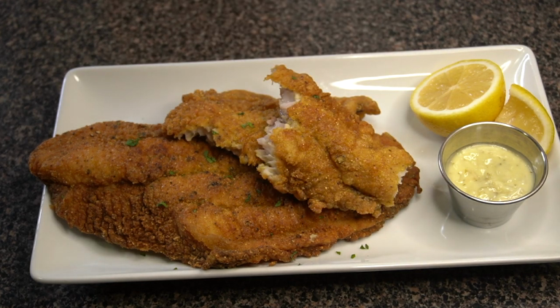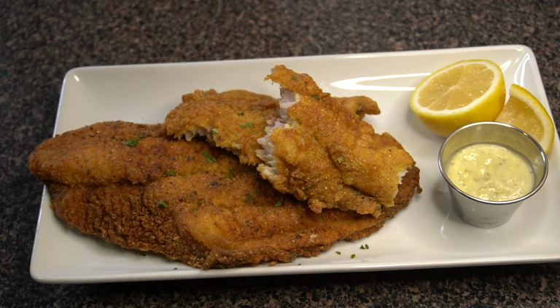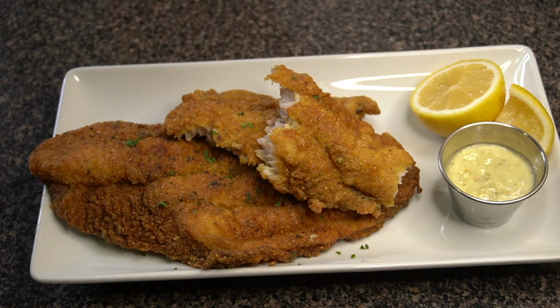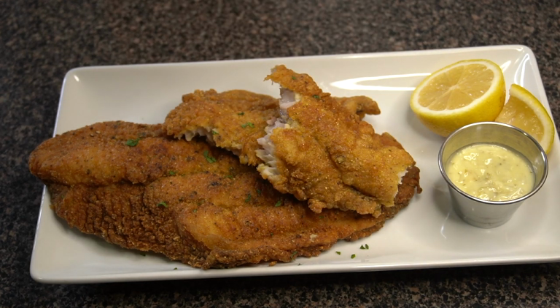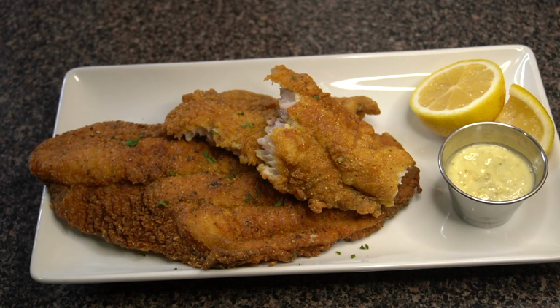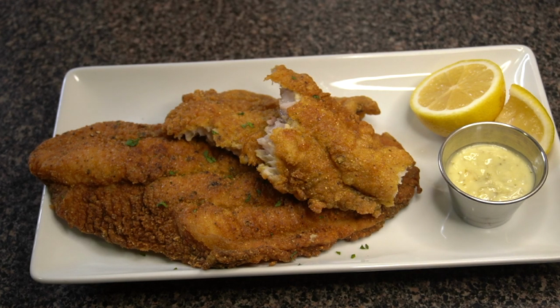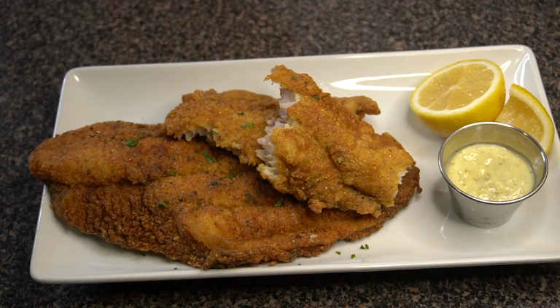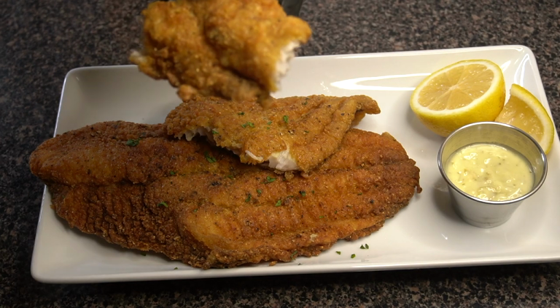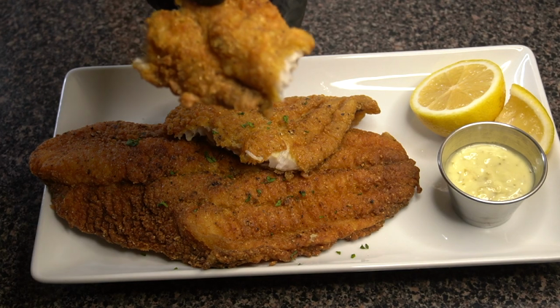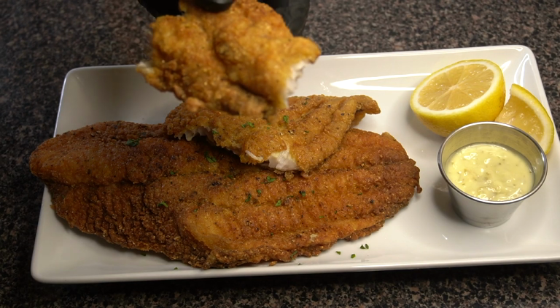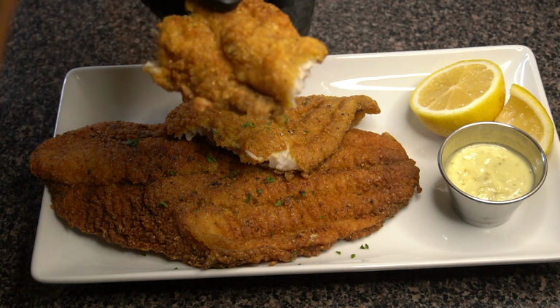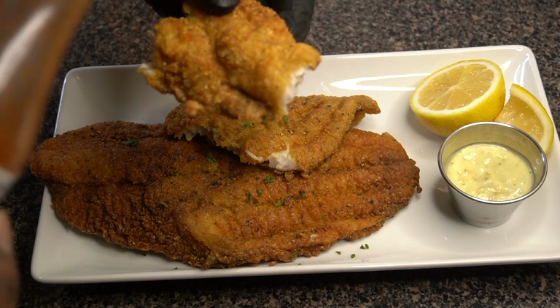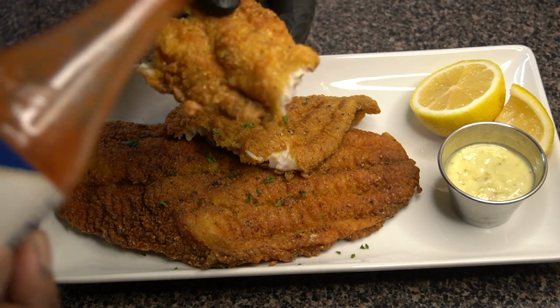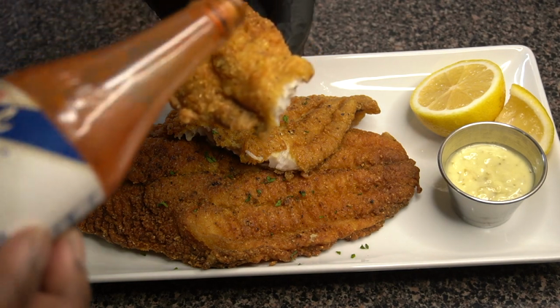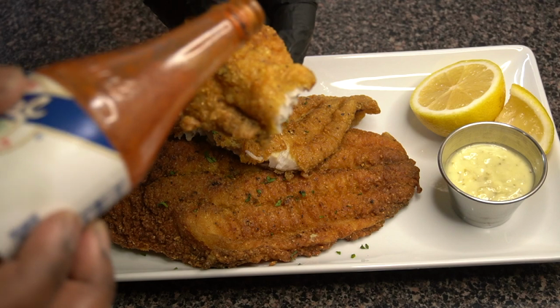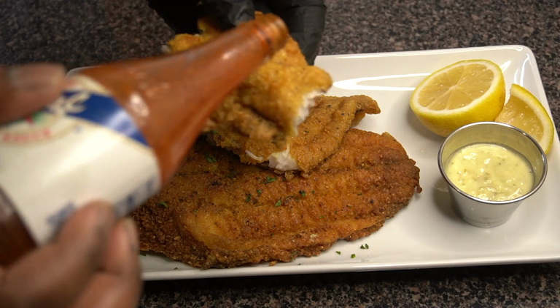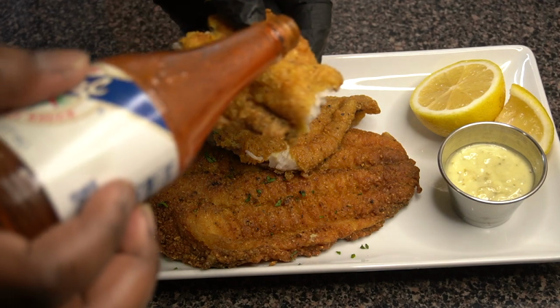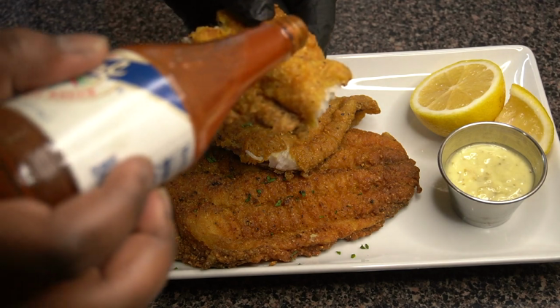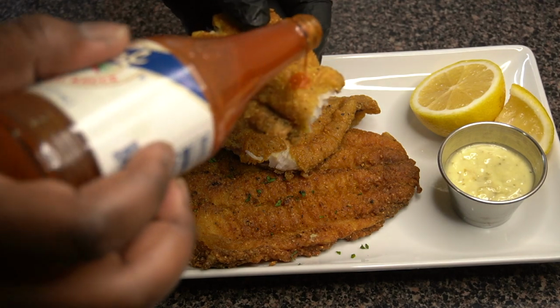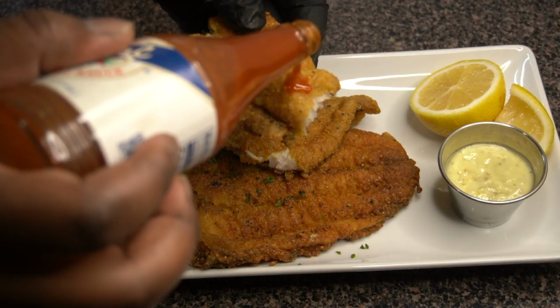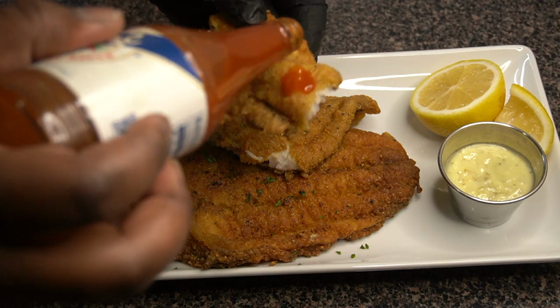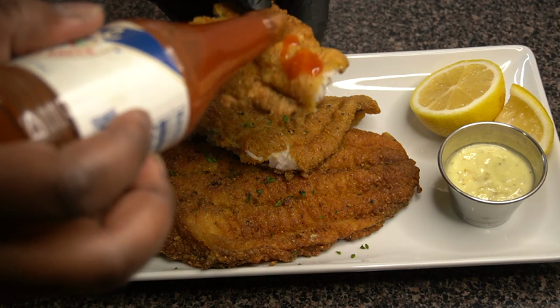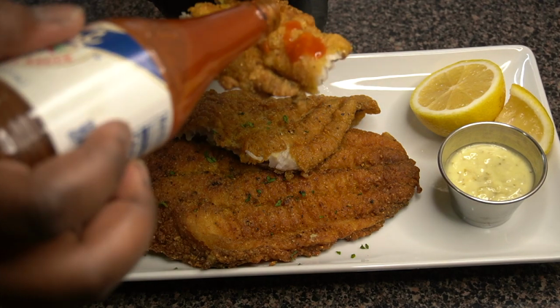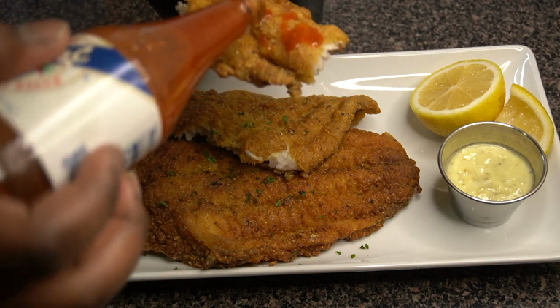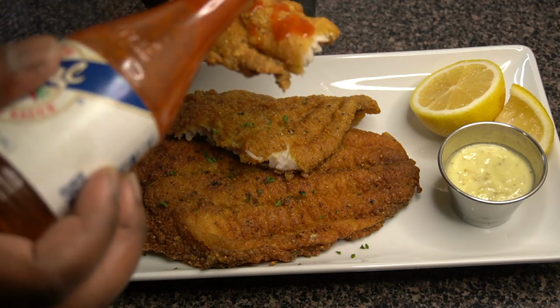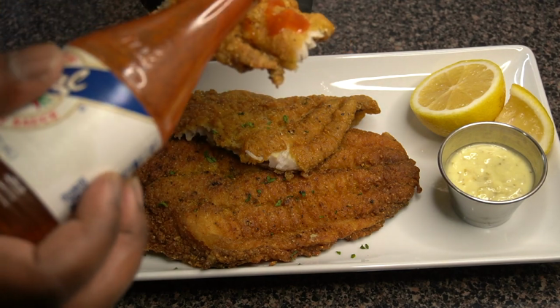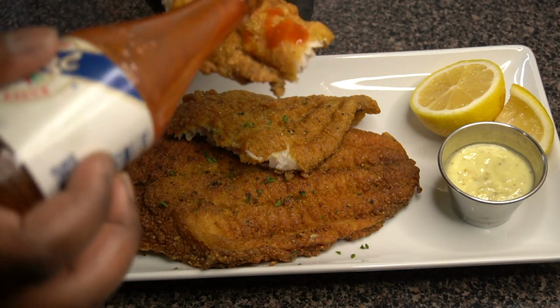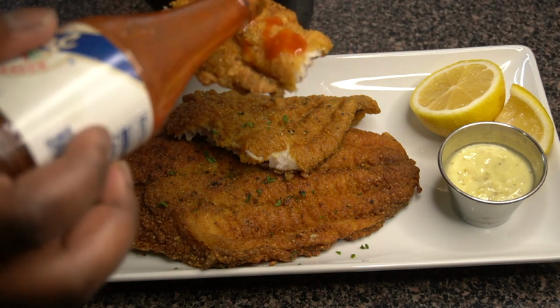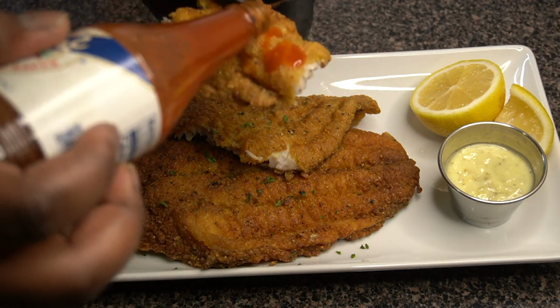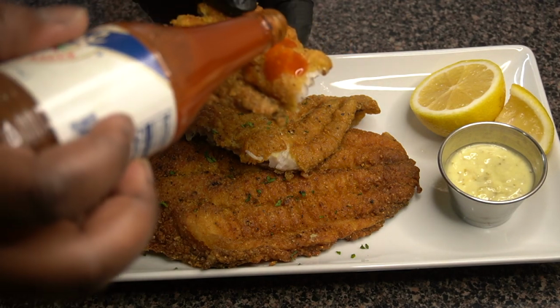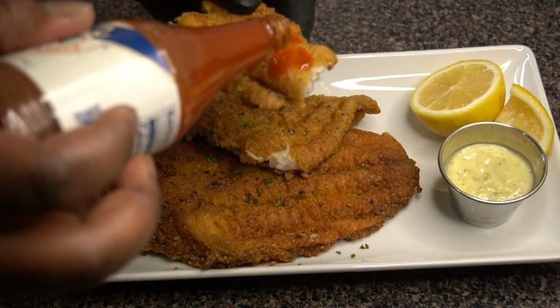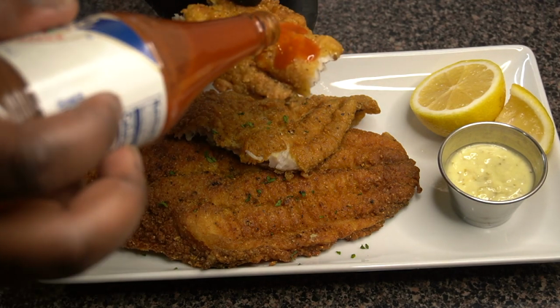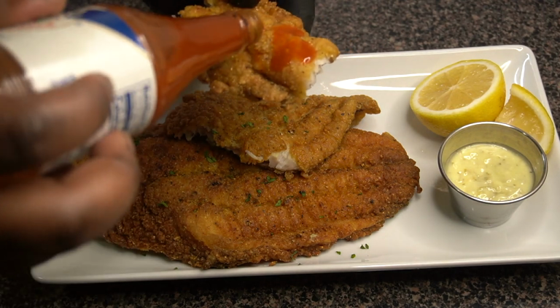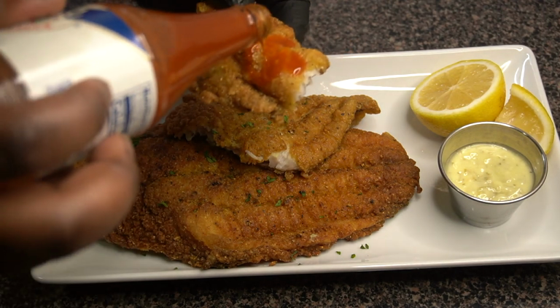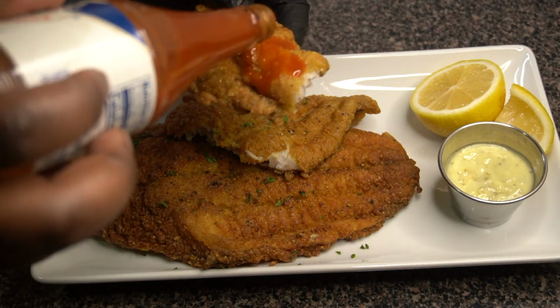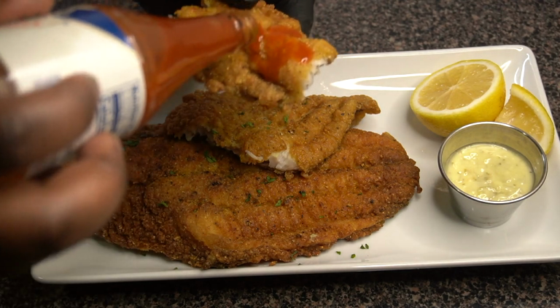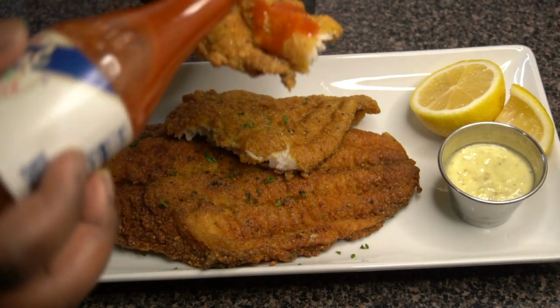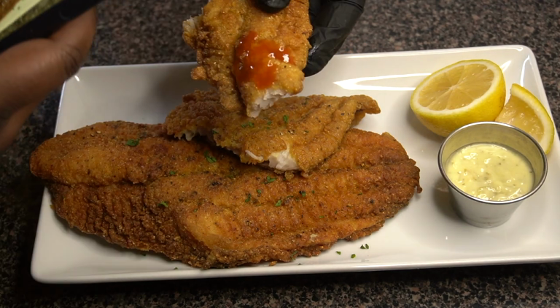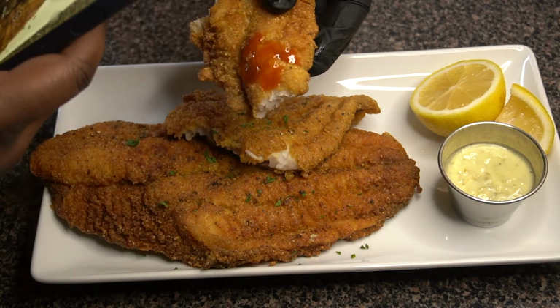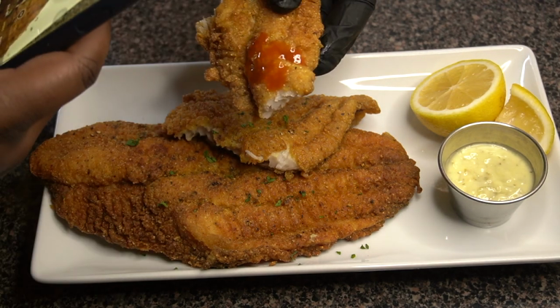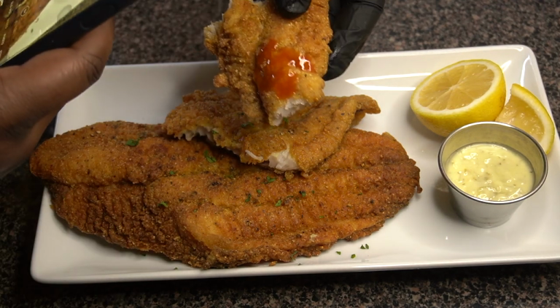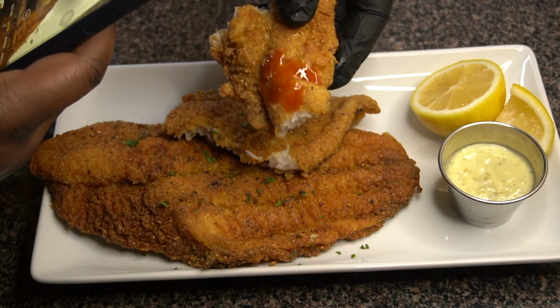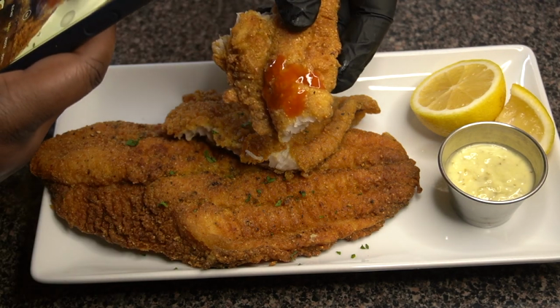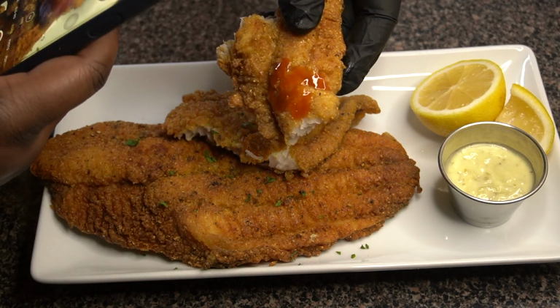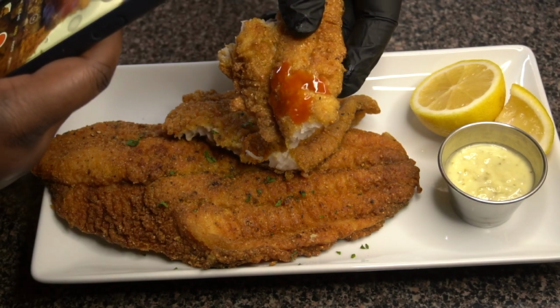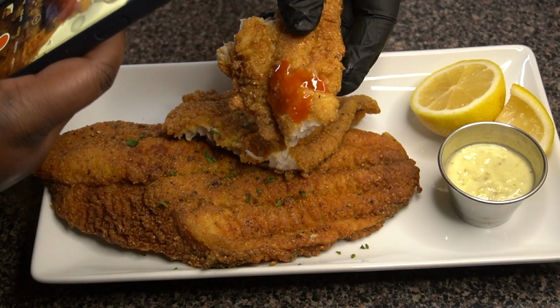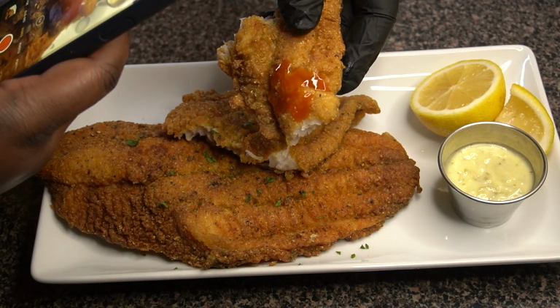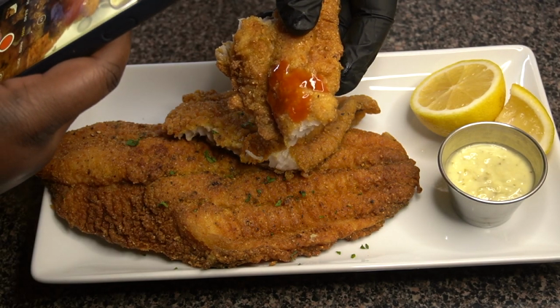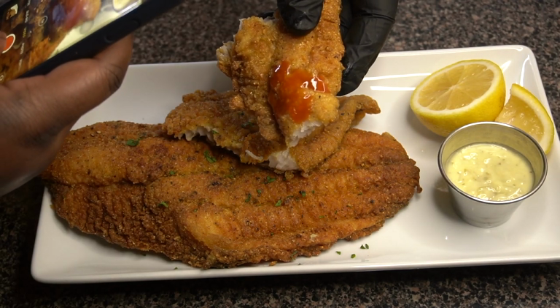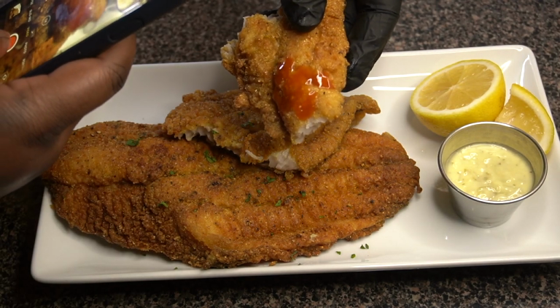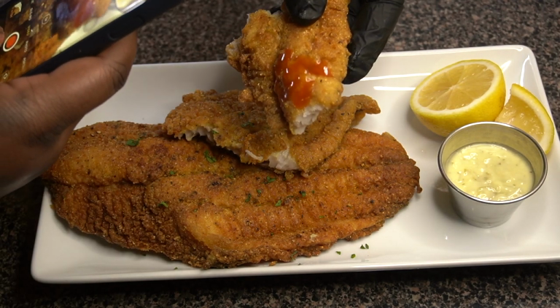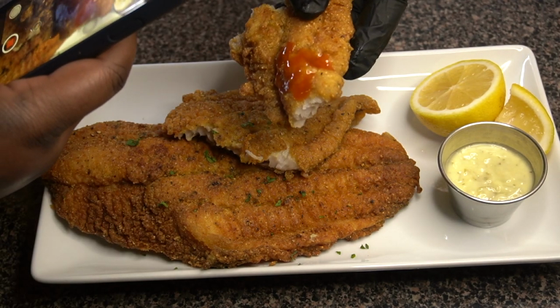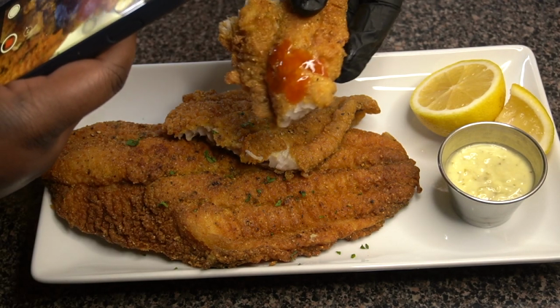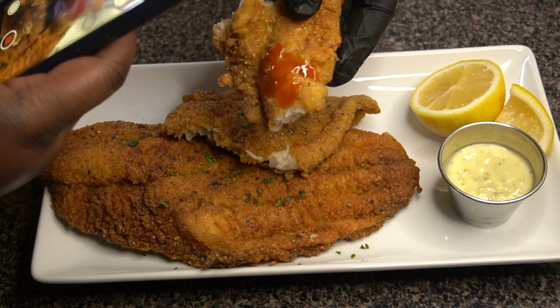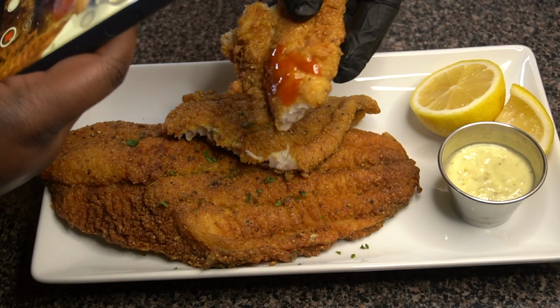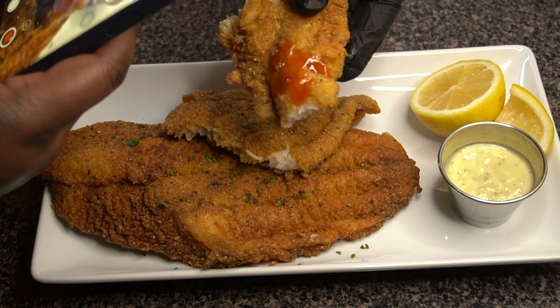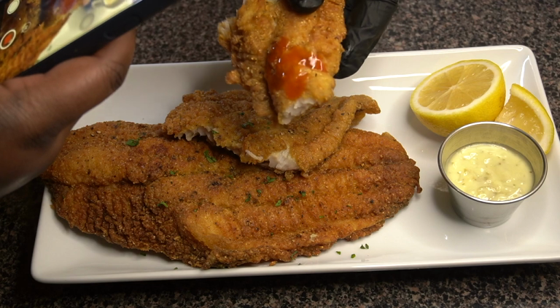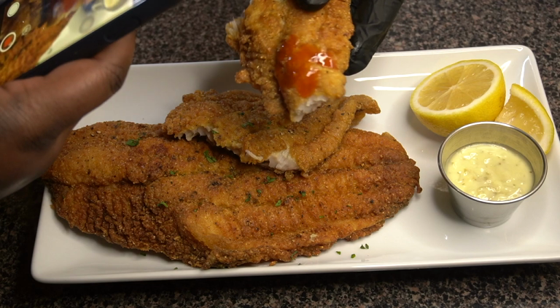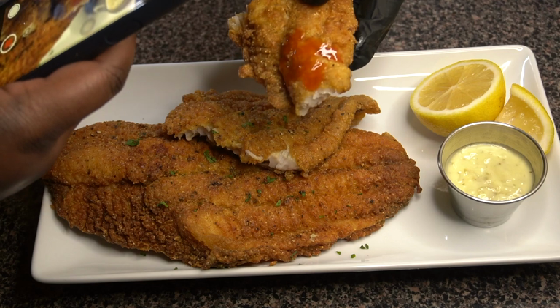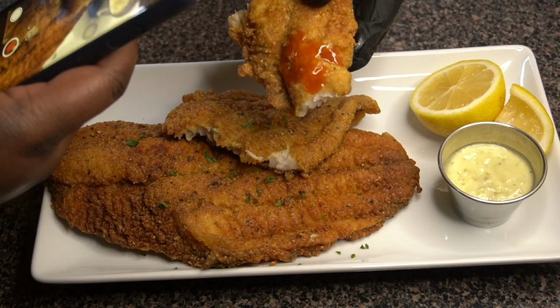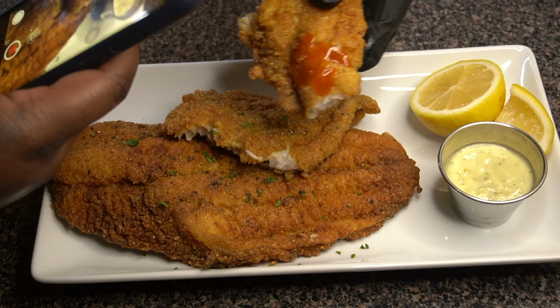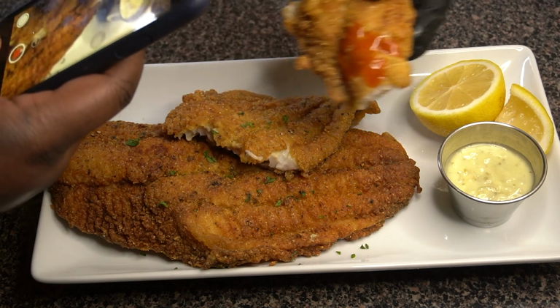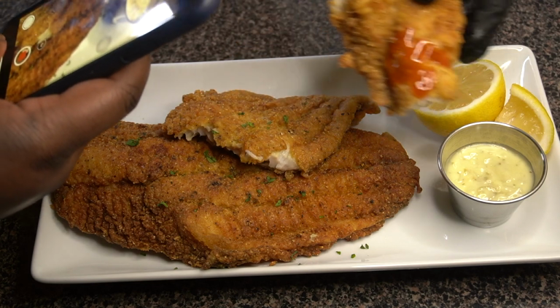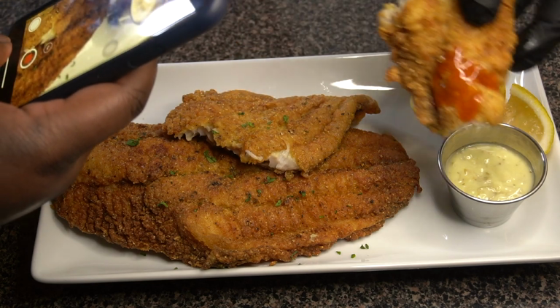I almost forgot to get my hot sauce — I don't even know what I was thinking. How can I have some fried fish without hot sauce? Sorry y'all for that.